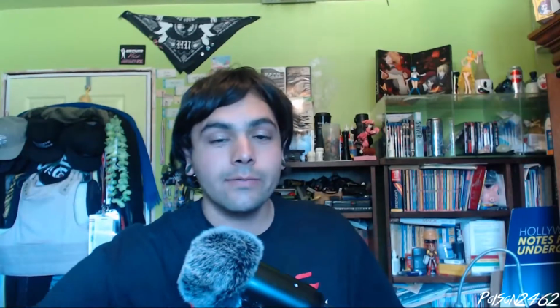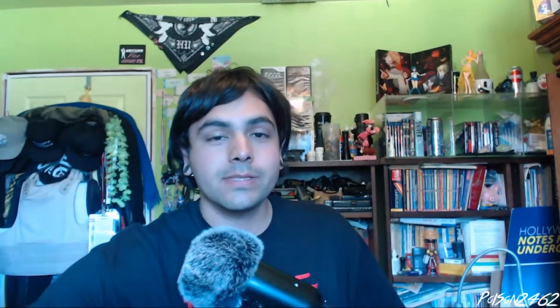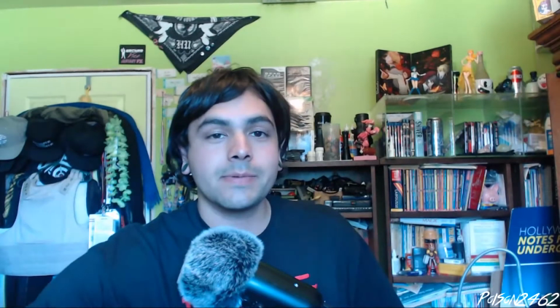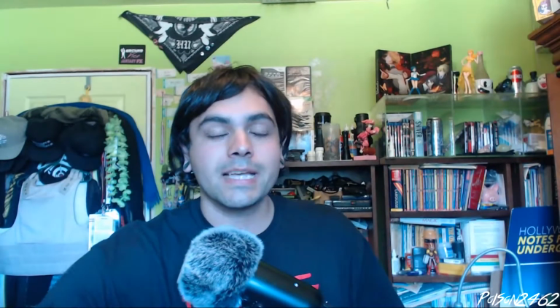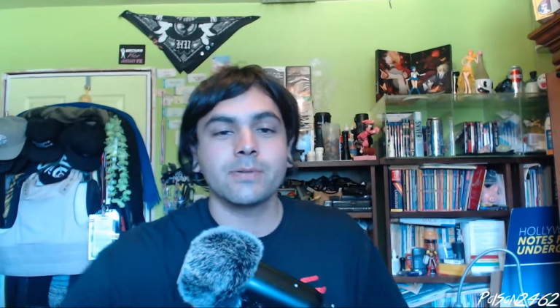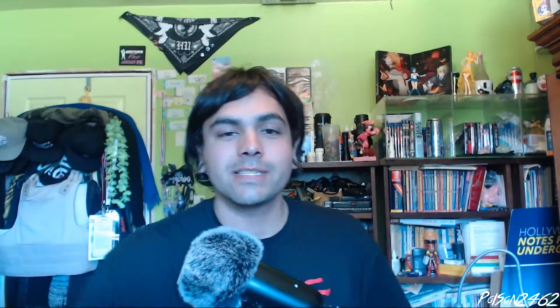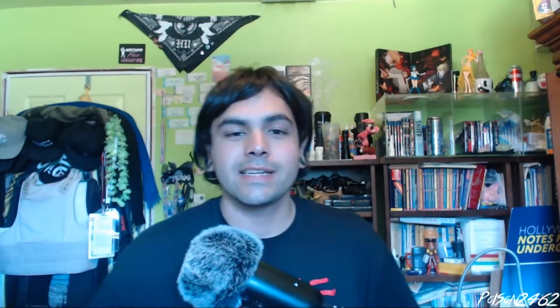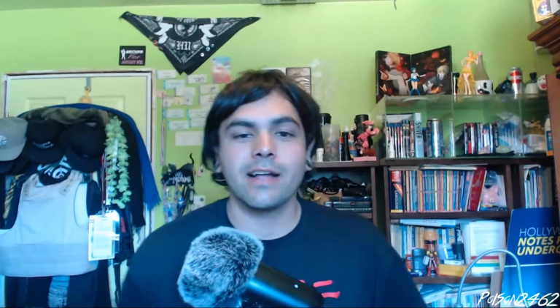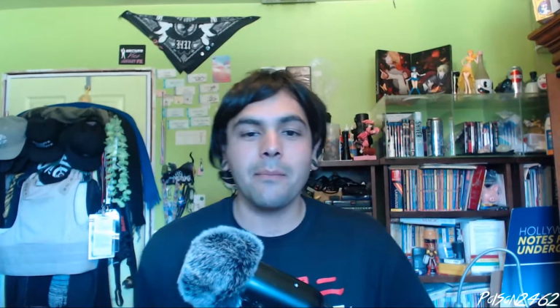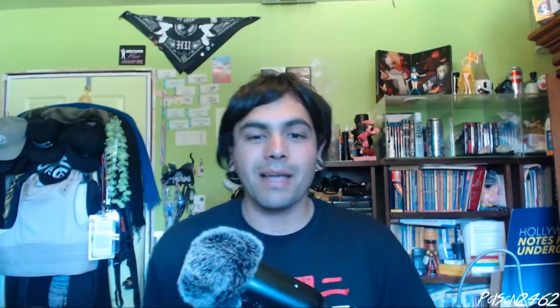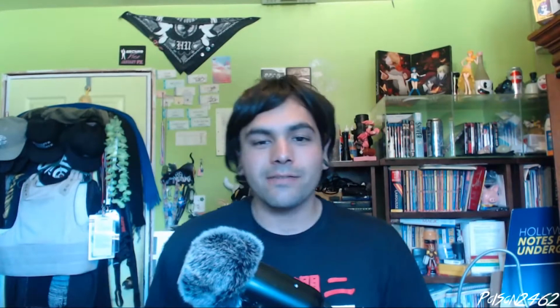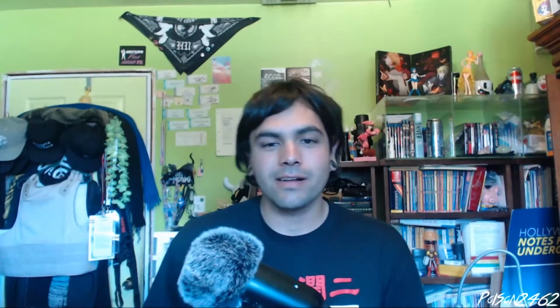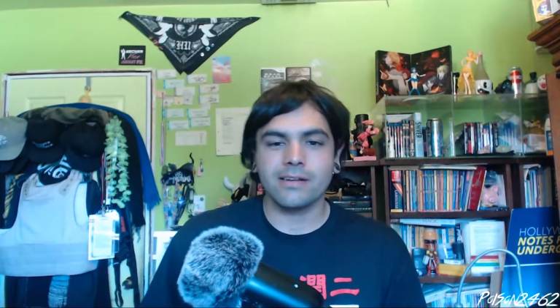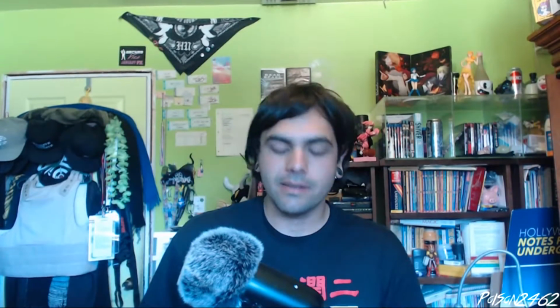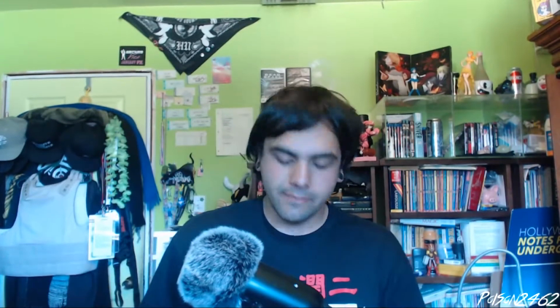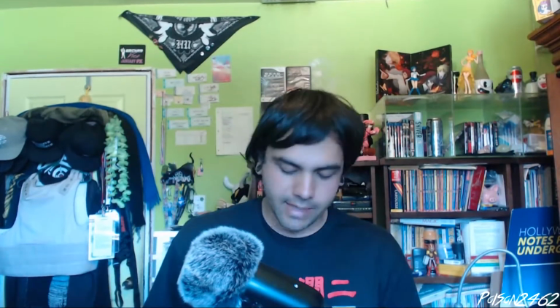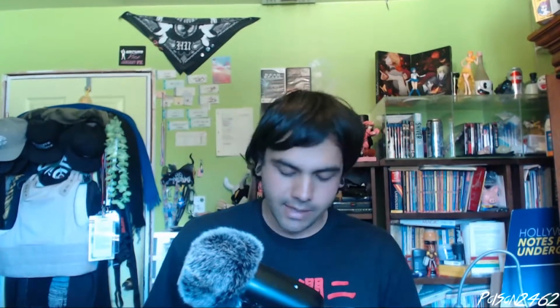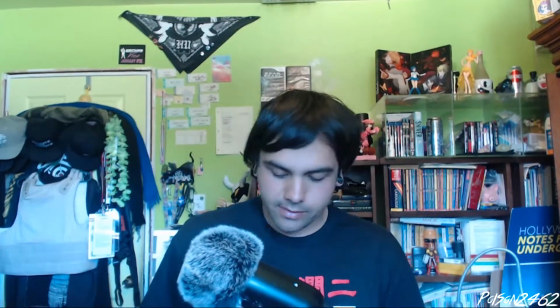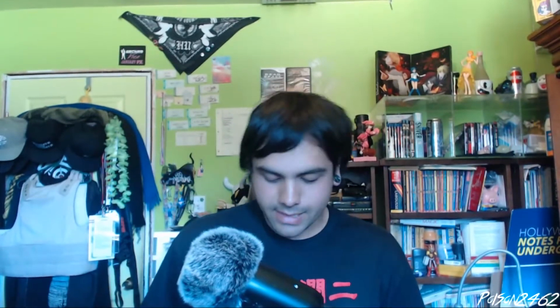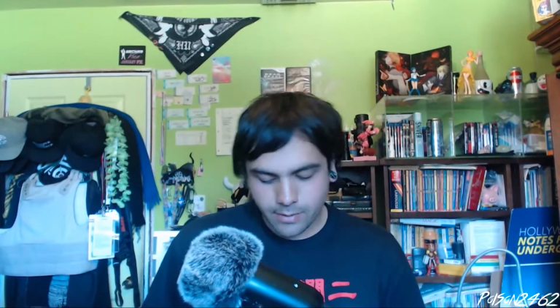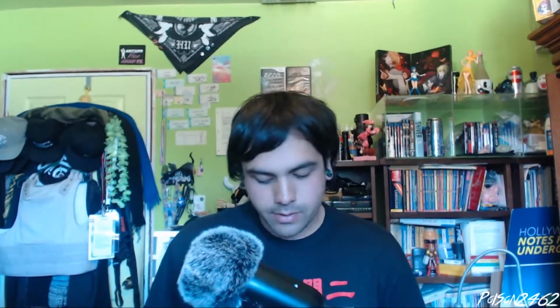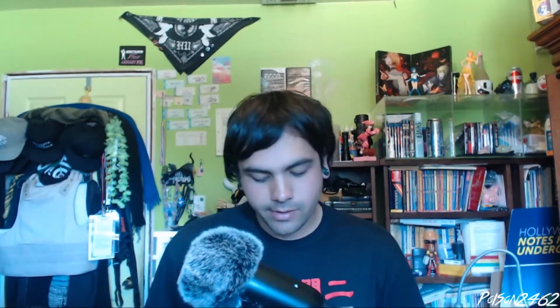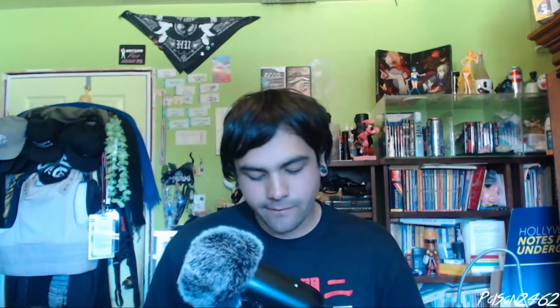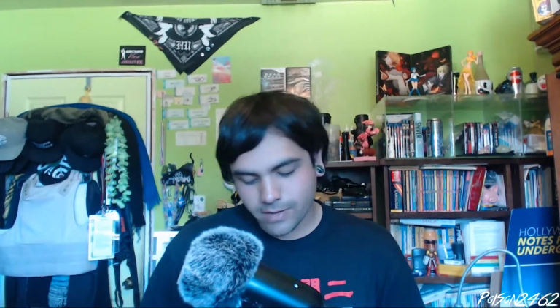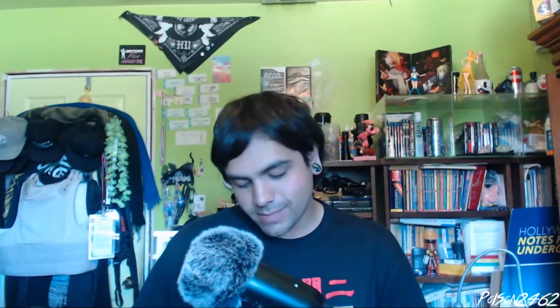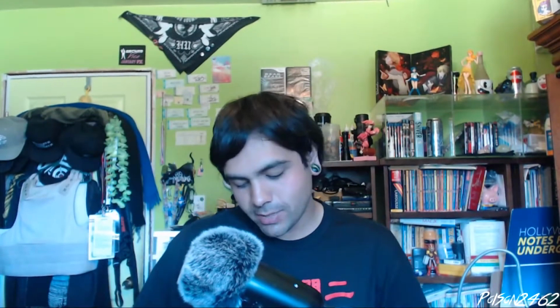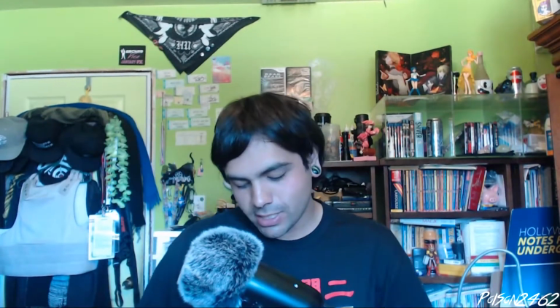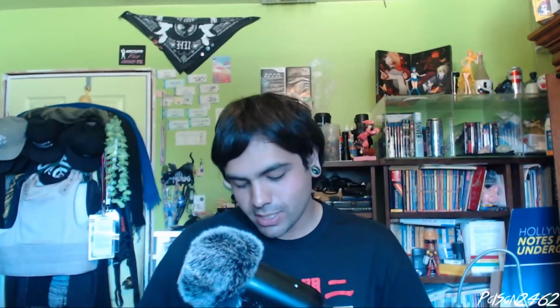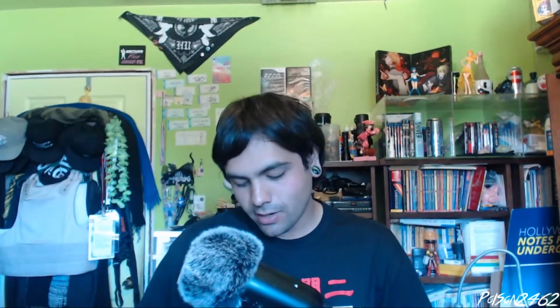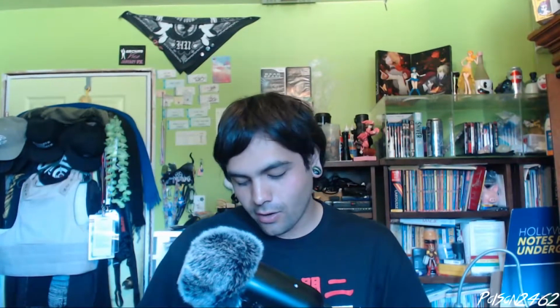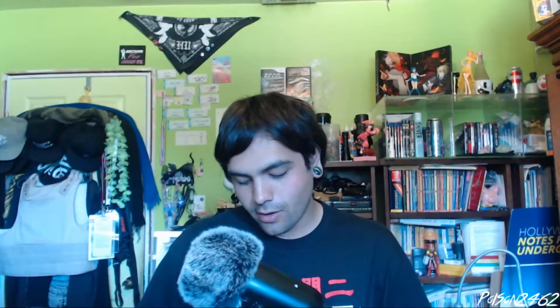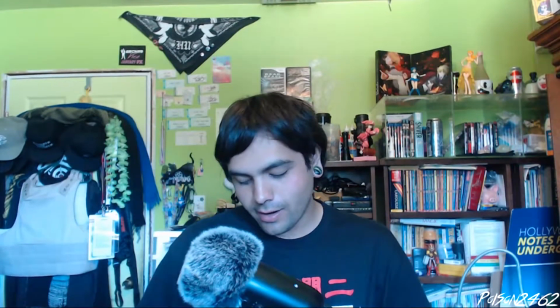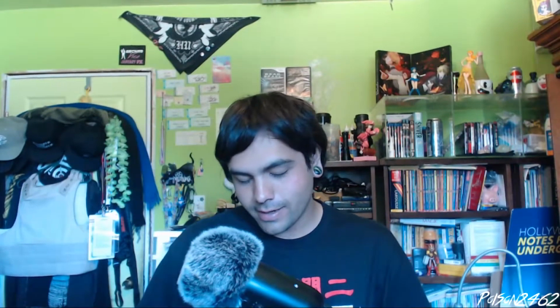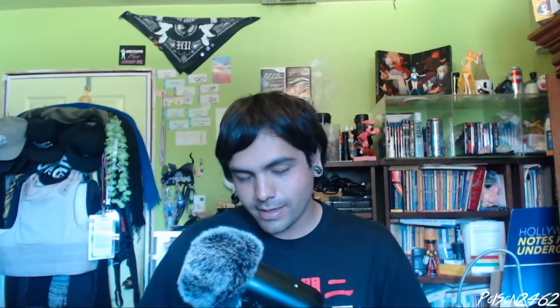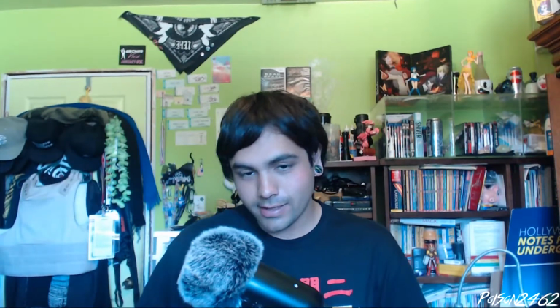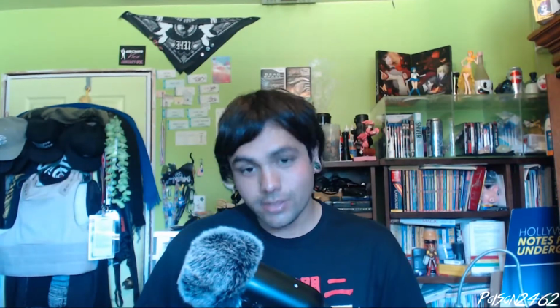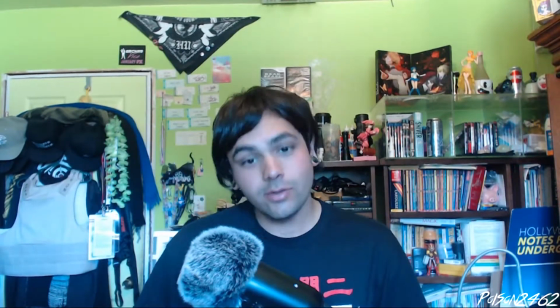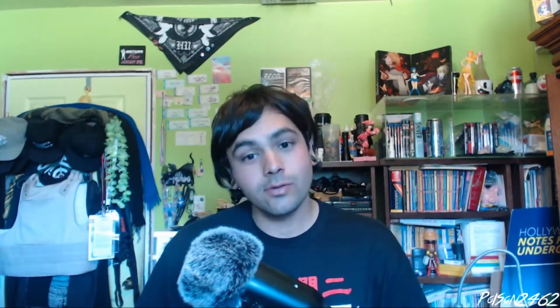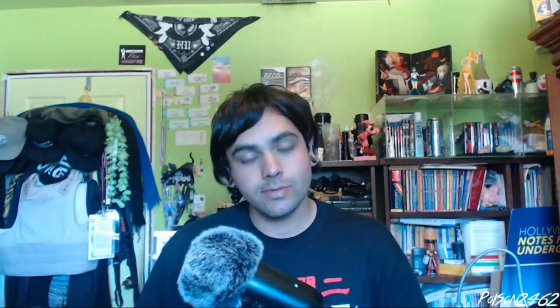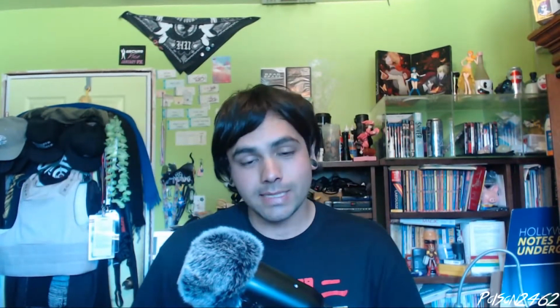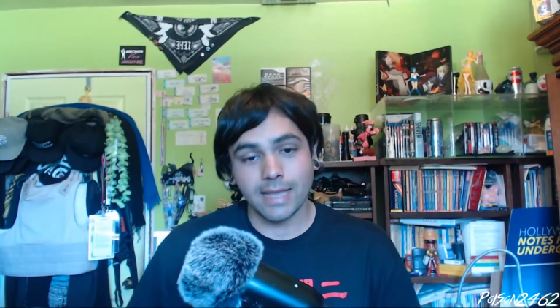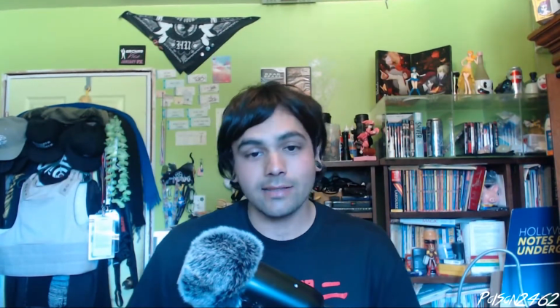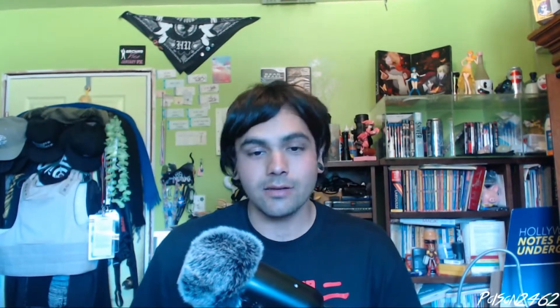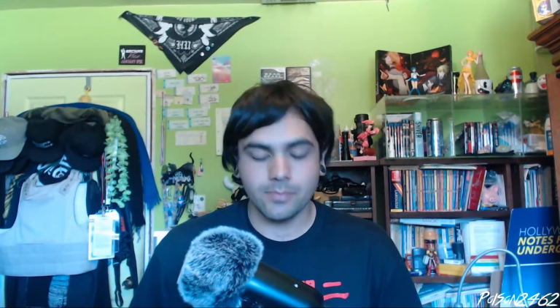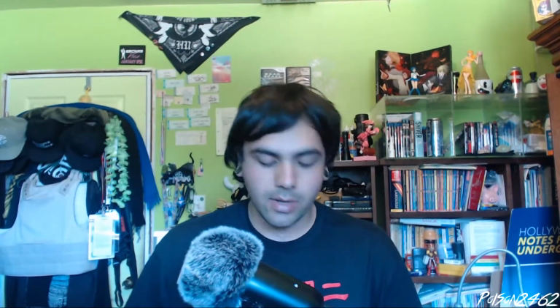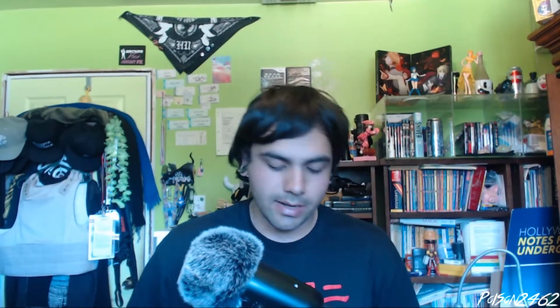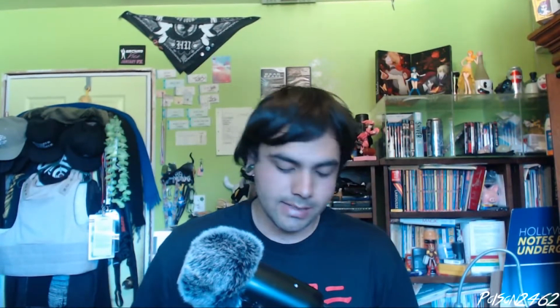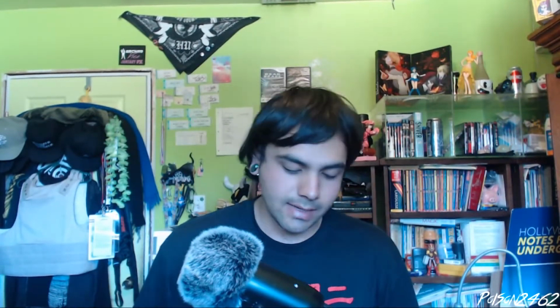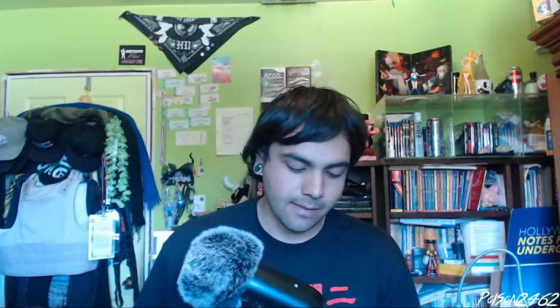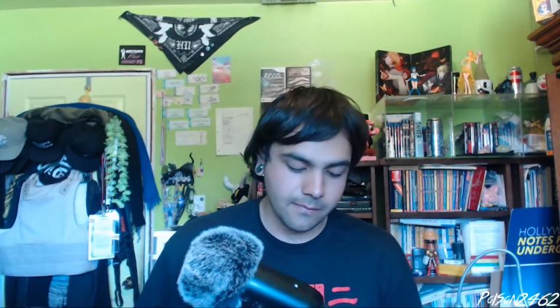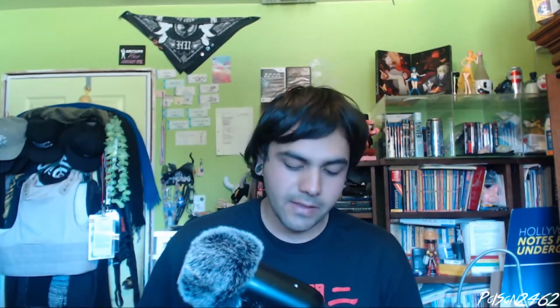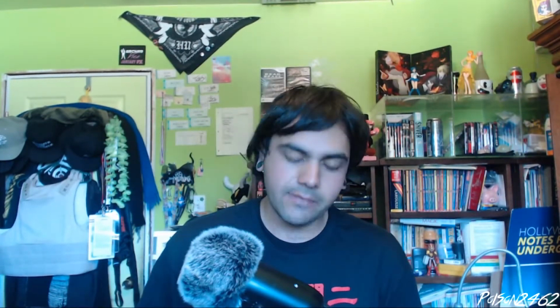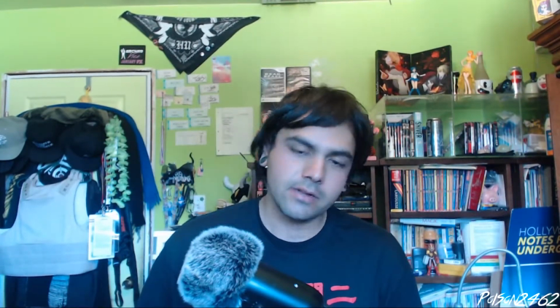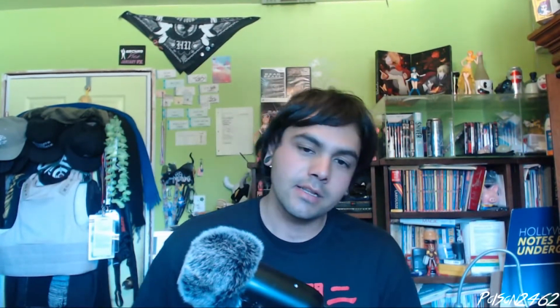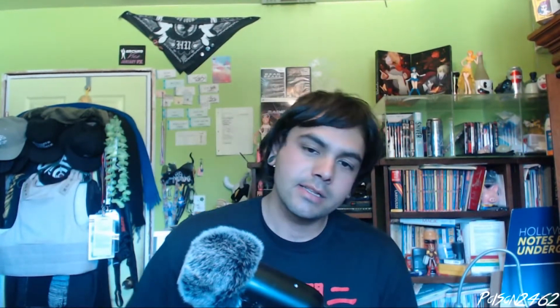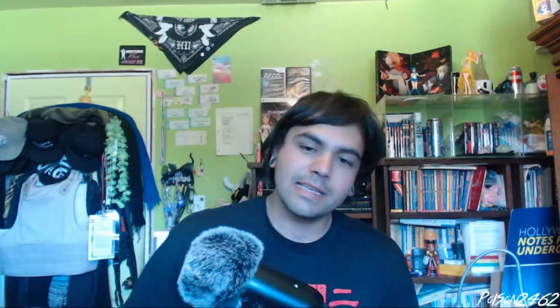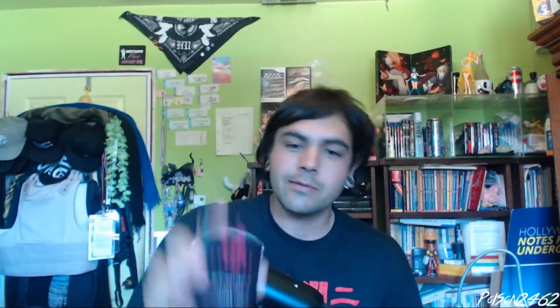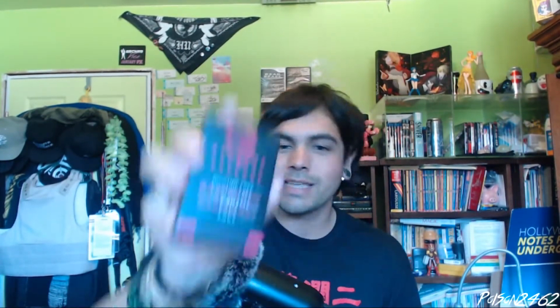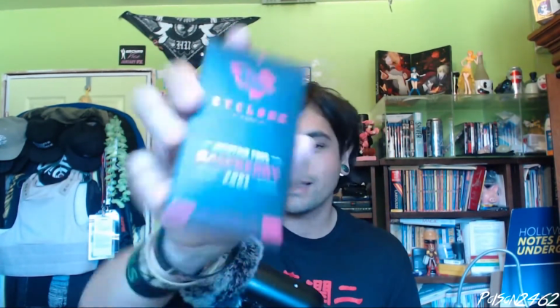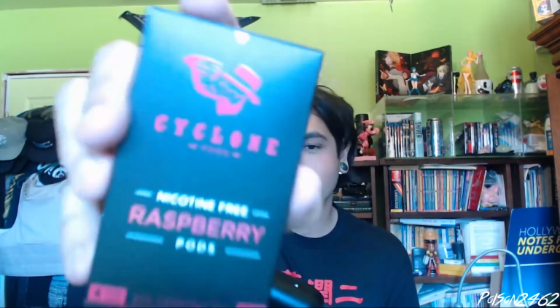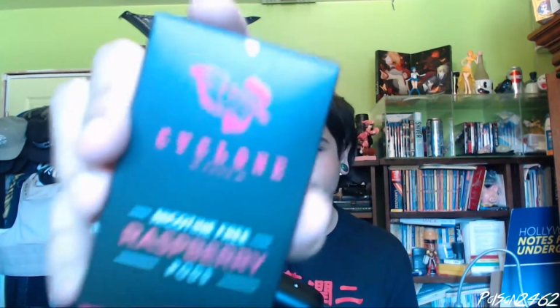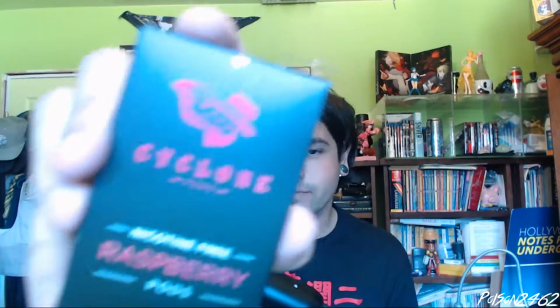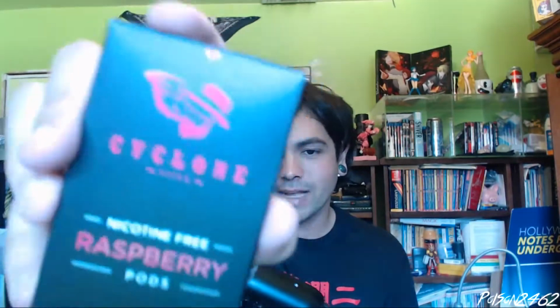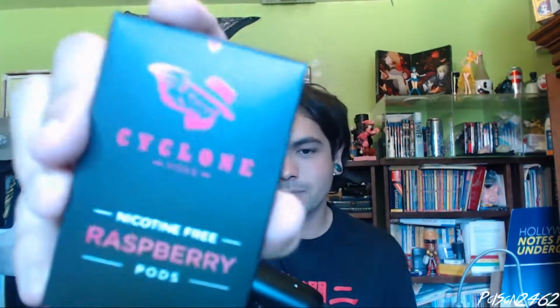What's up guys, Puzzin here. I'm back with another video. Today we're doing a first impression on a new Cyclone Pods flavor. Today we're taking a look at Raspberry.